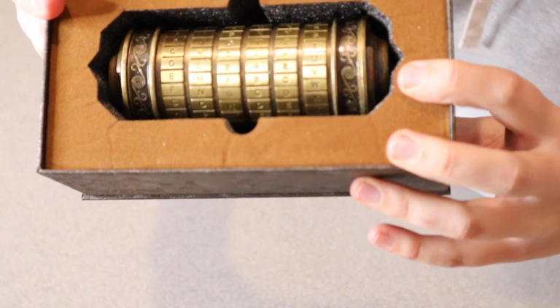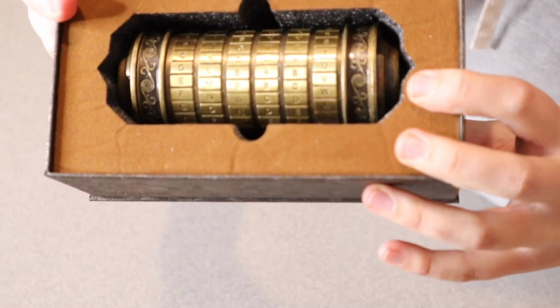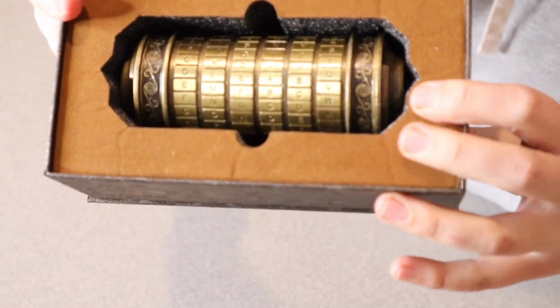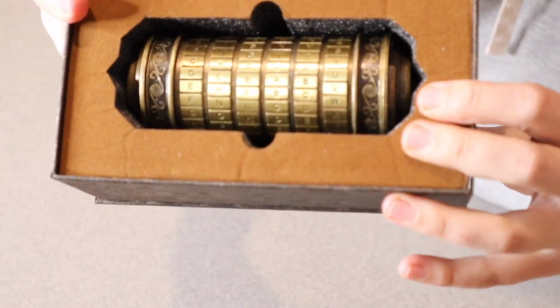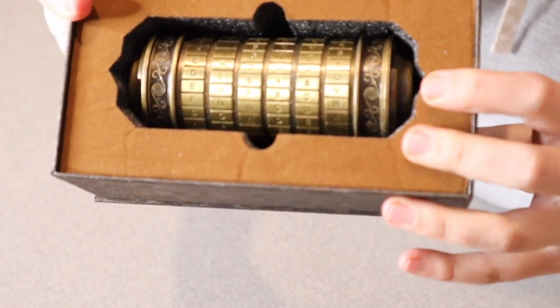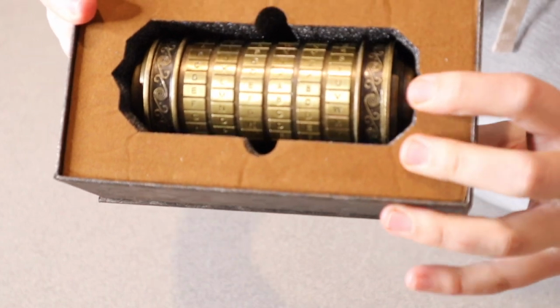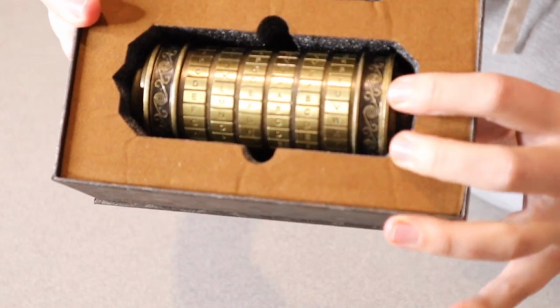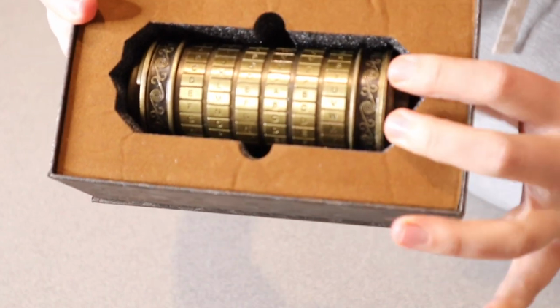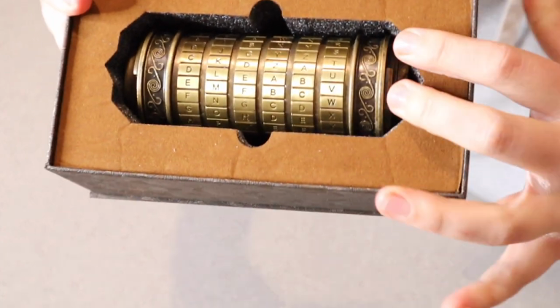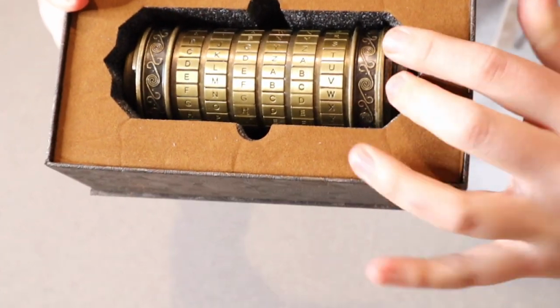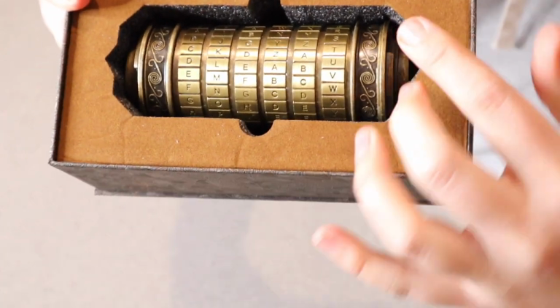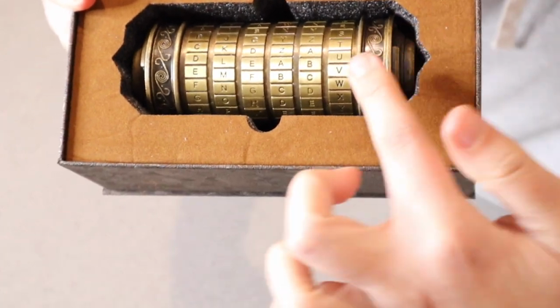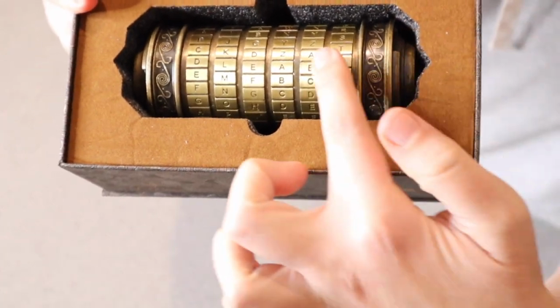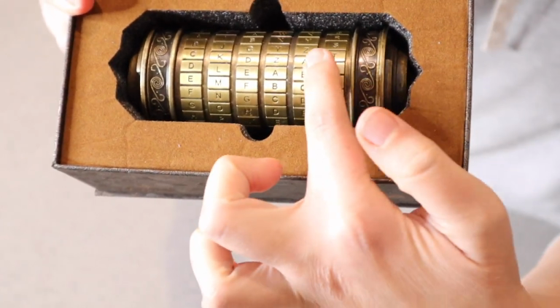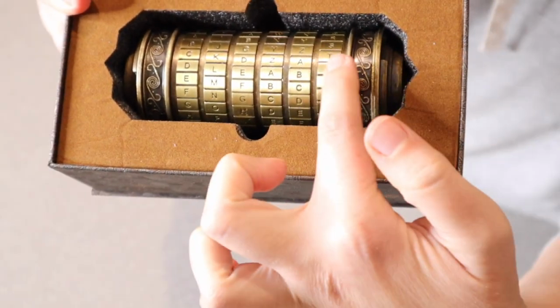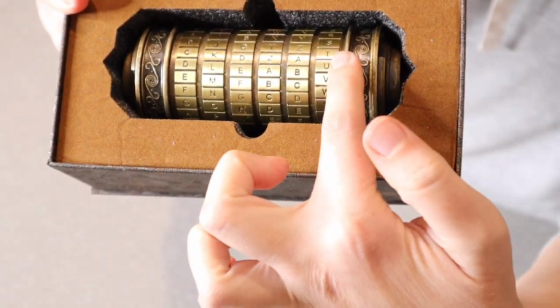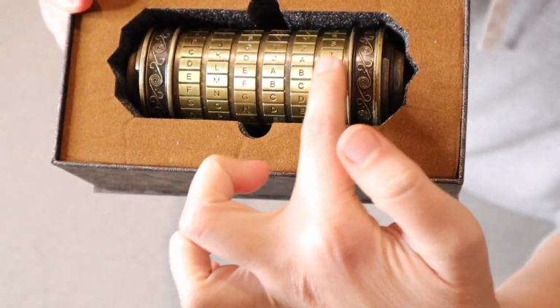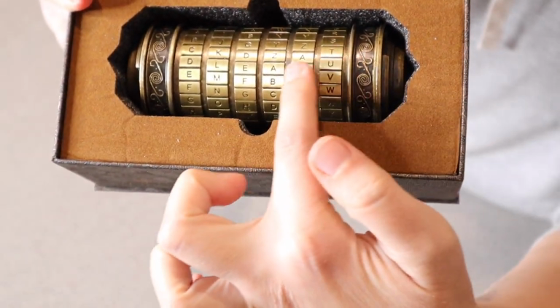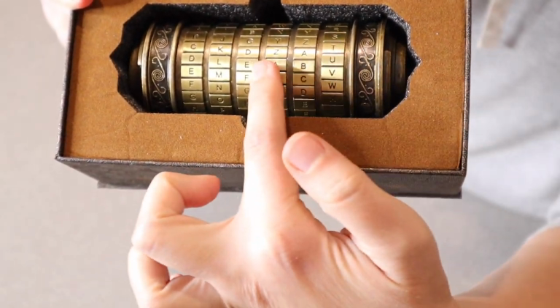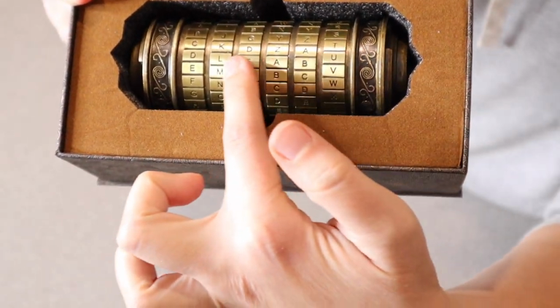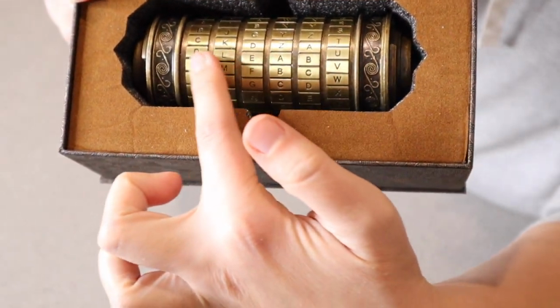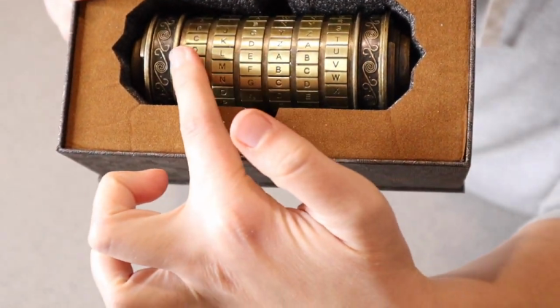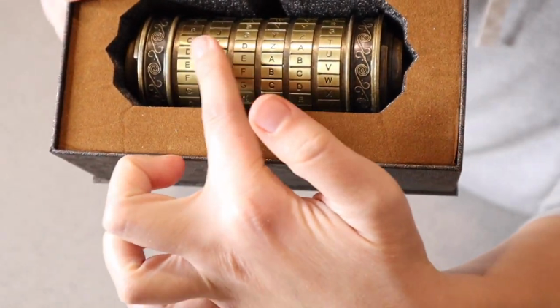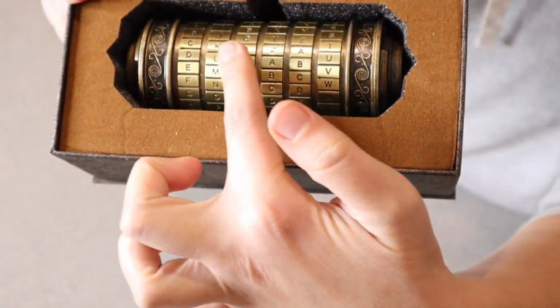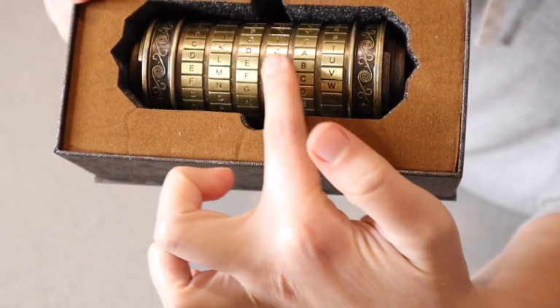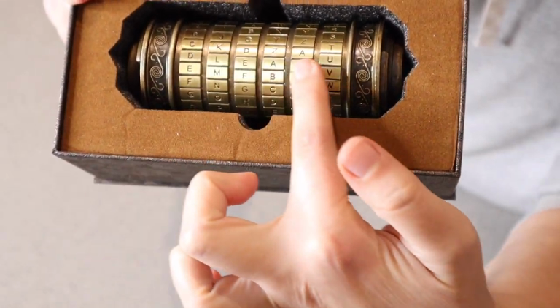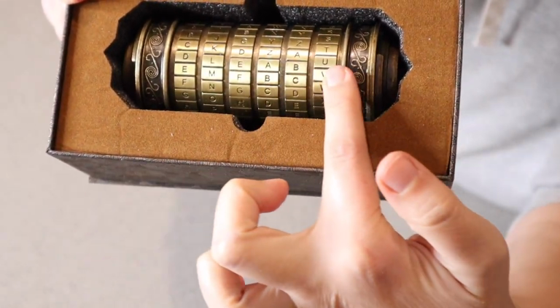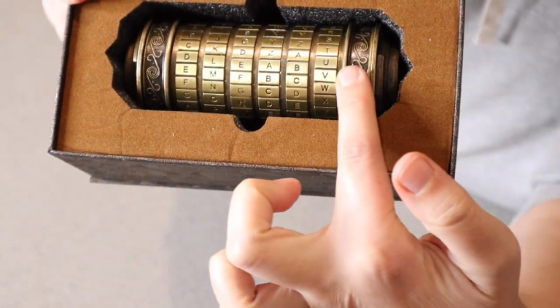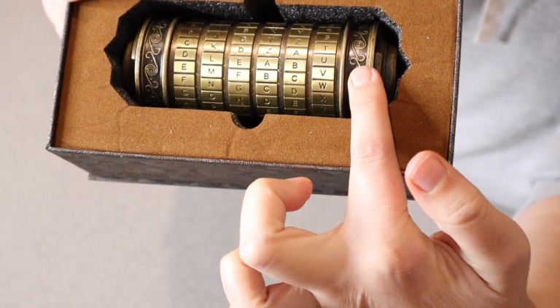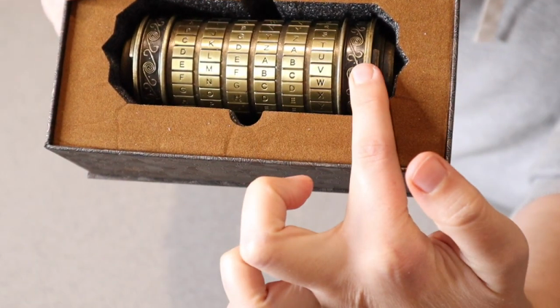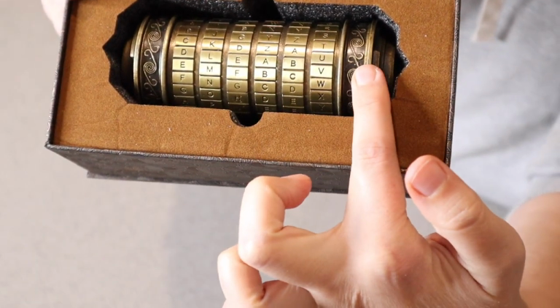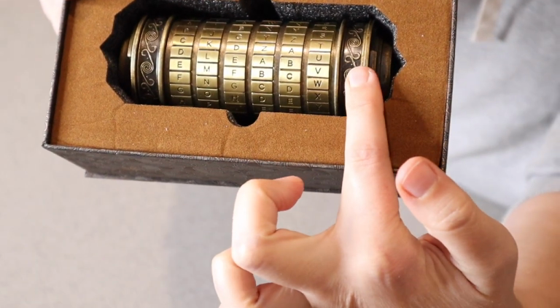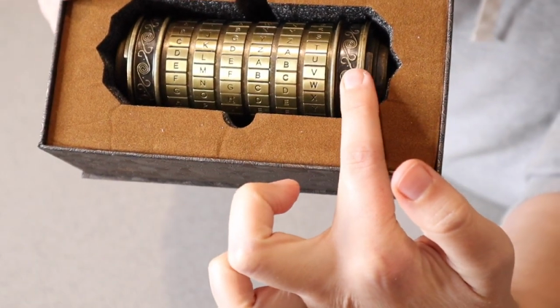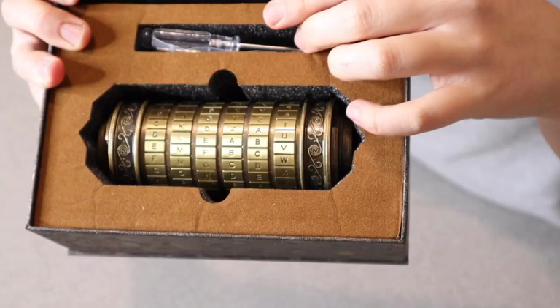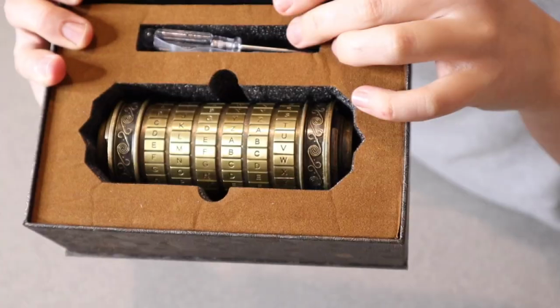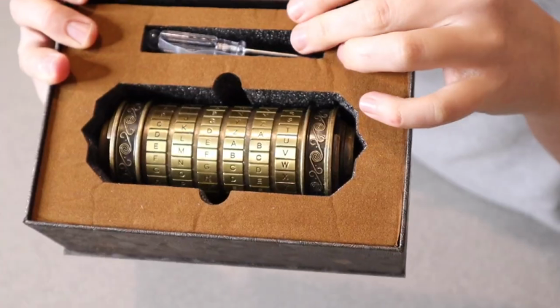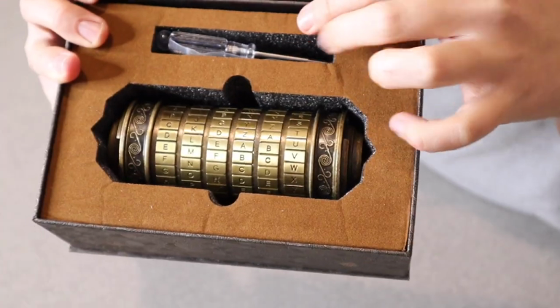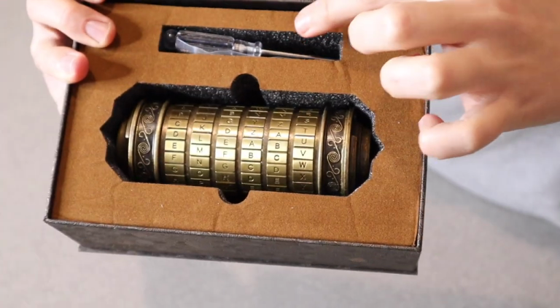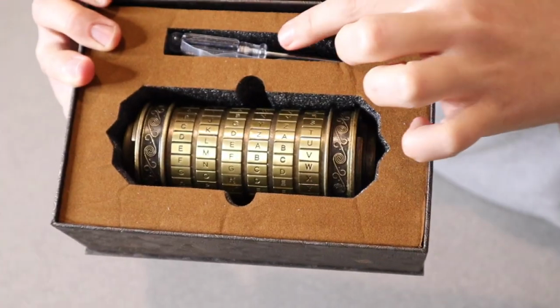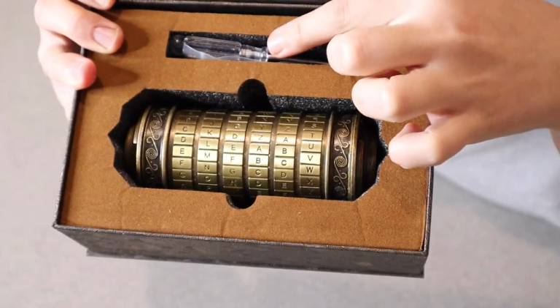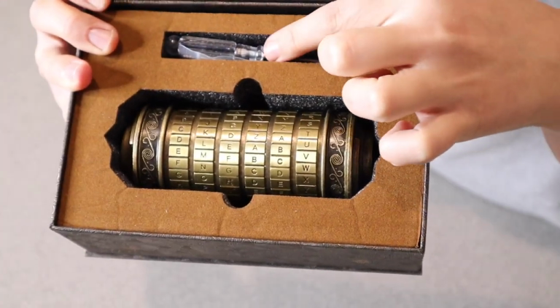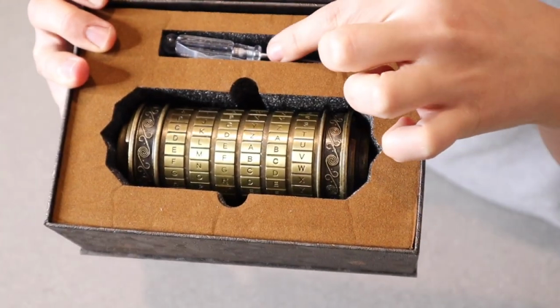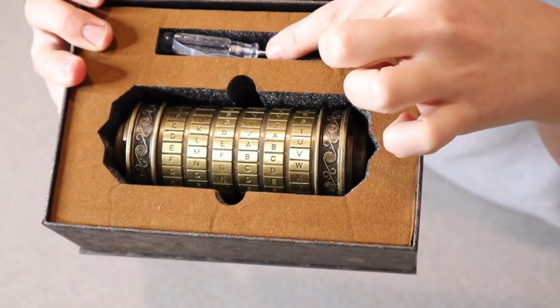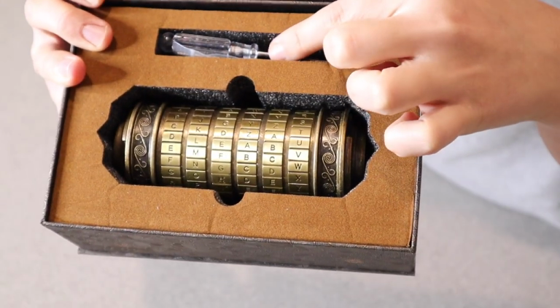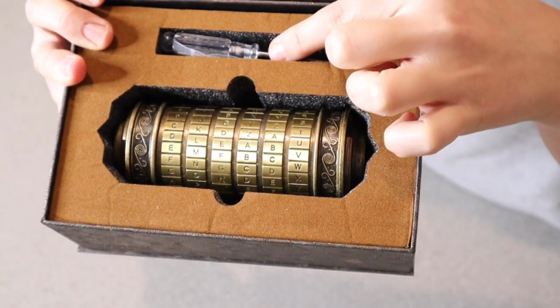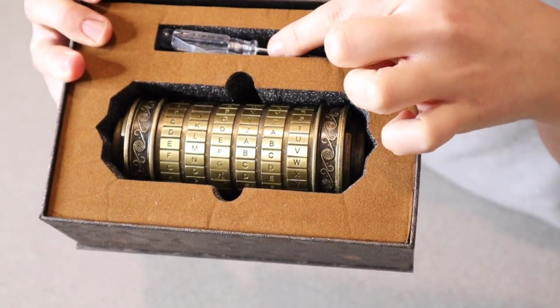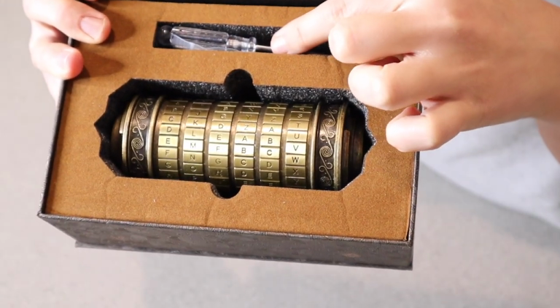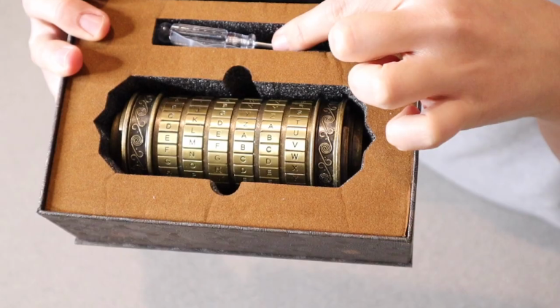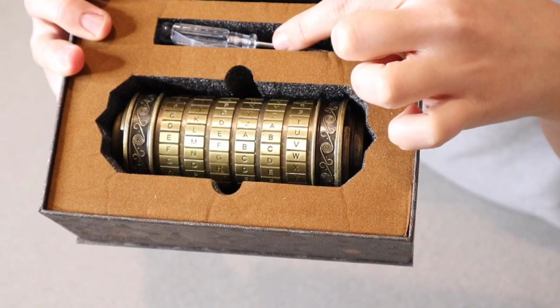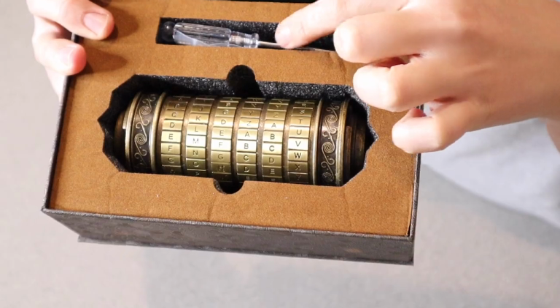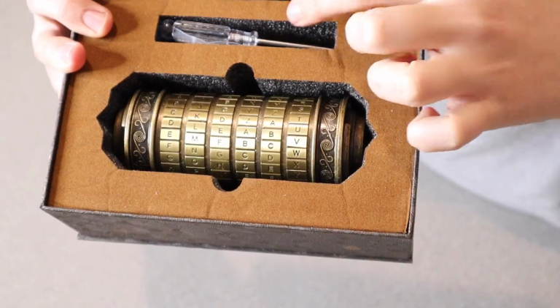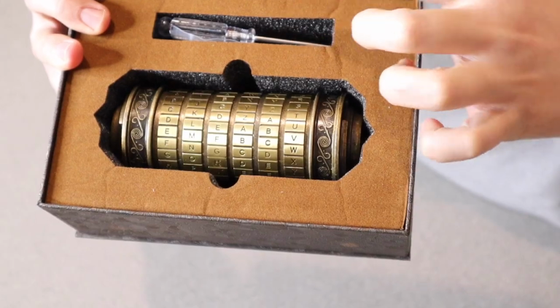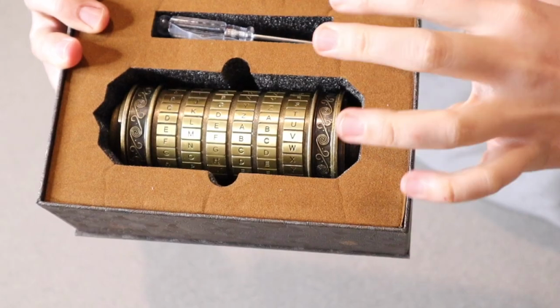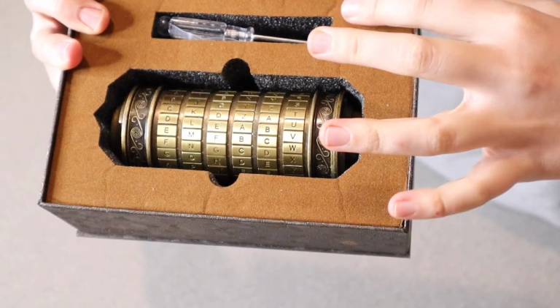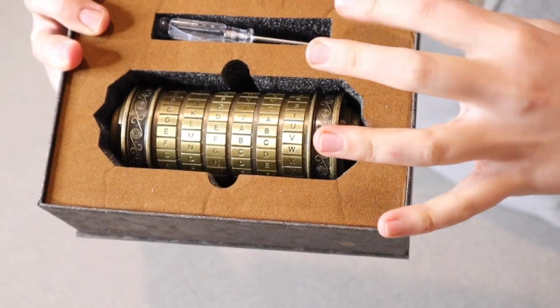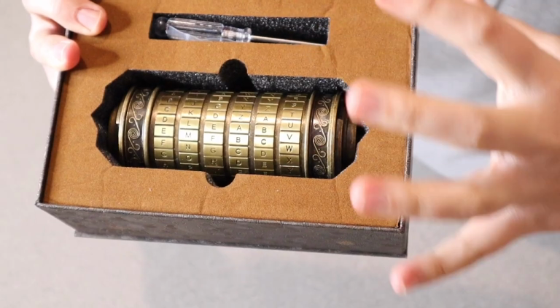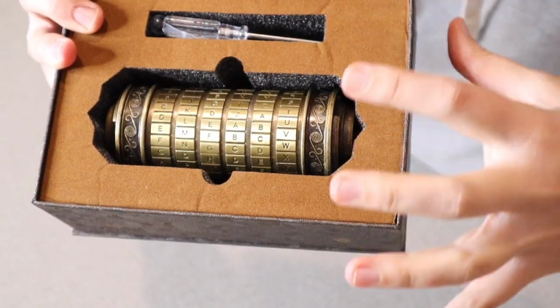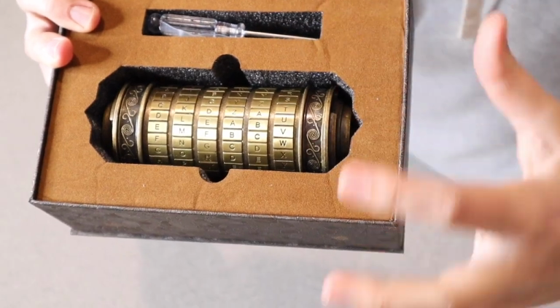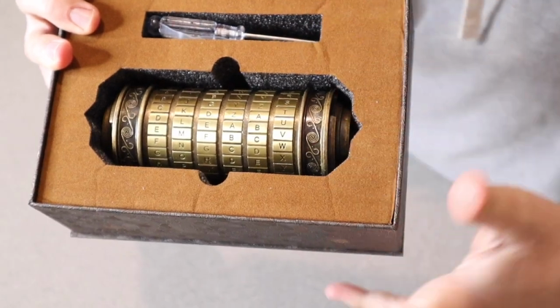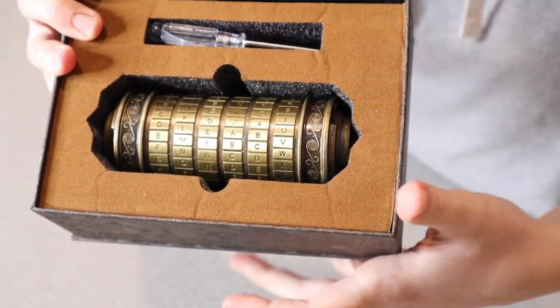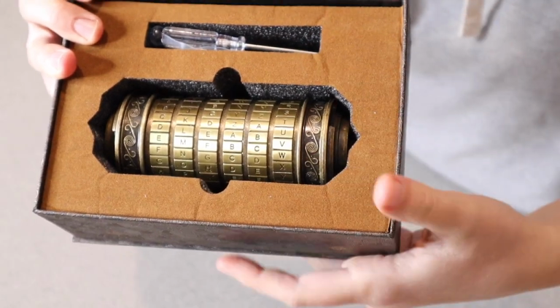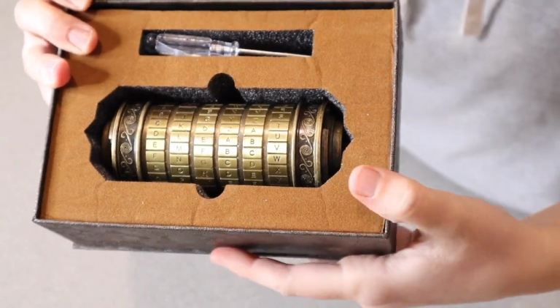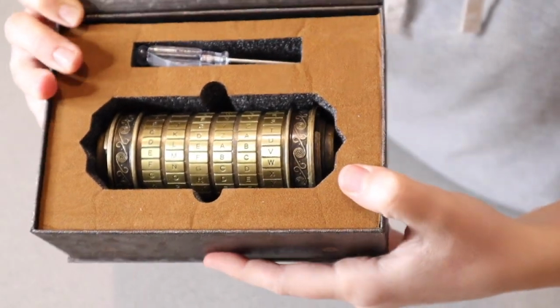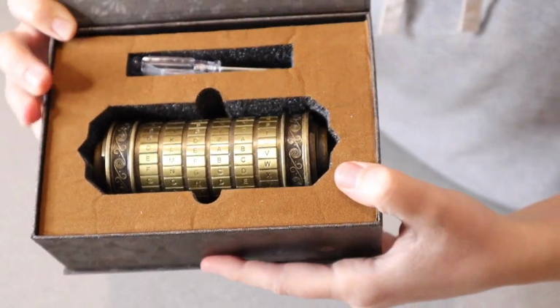And then on the inside, you can see the actual Cryptex right here, and it does have all the tools that you will need in order to get it all set up.